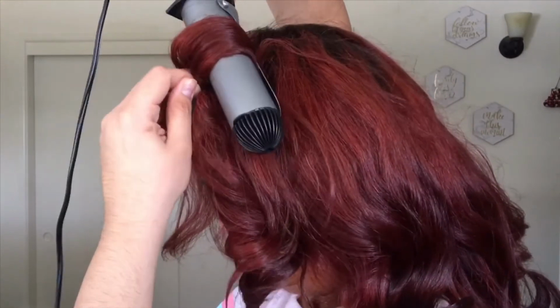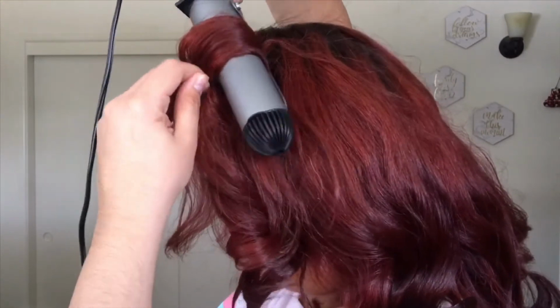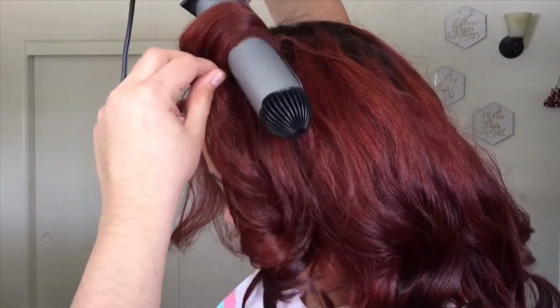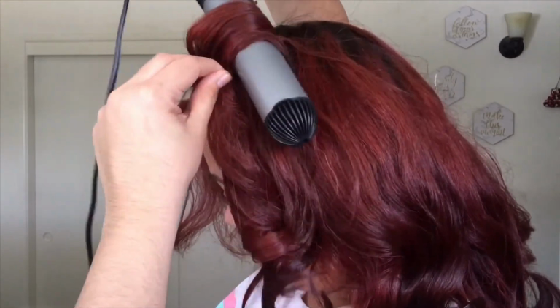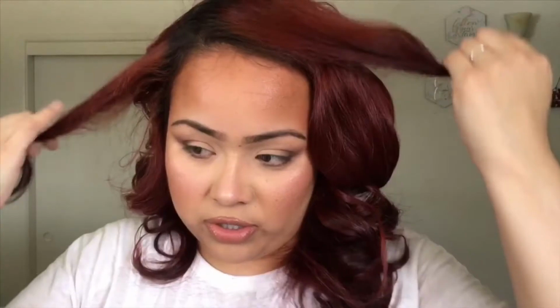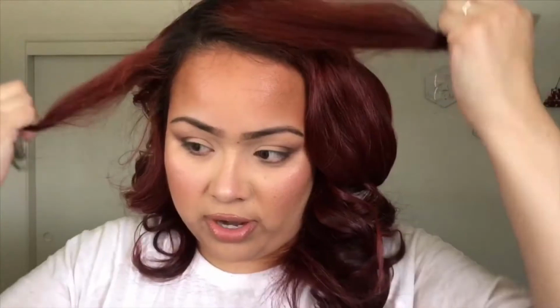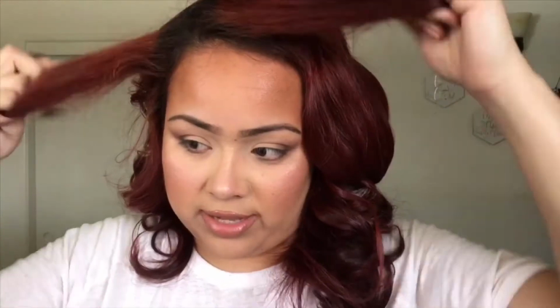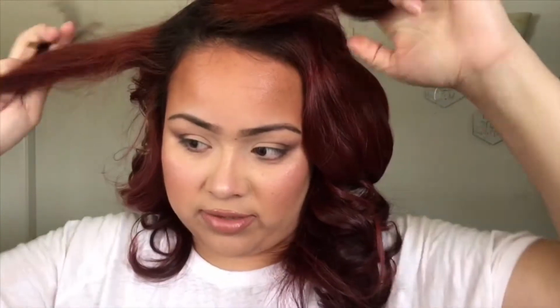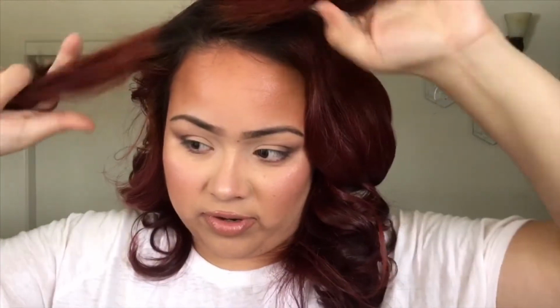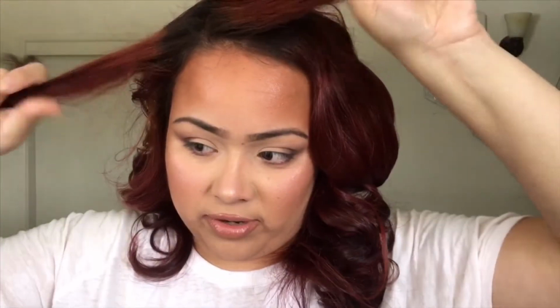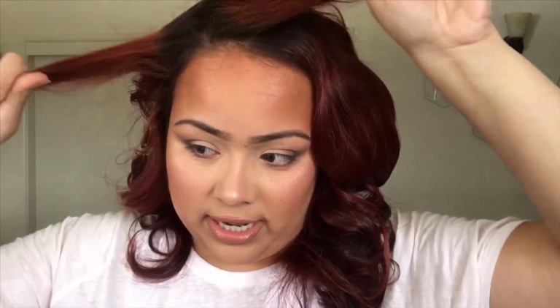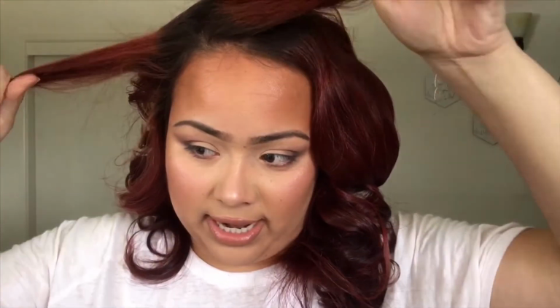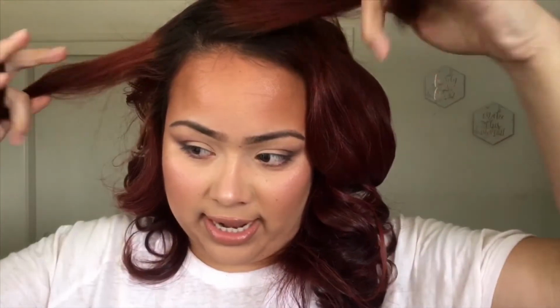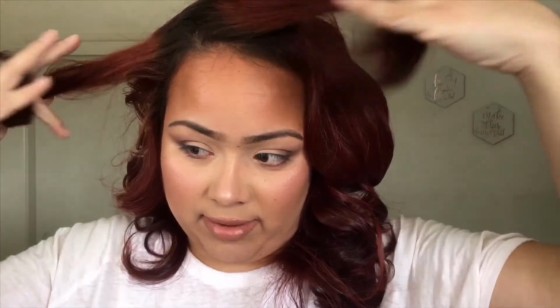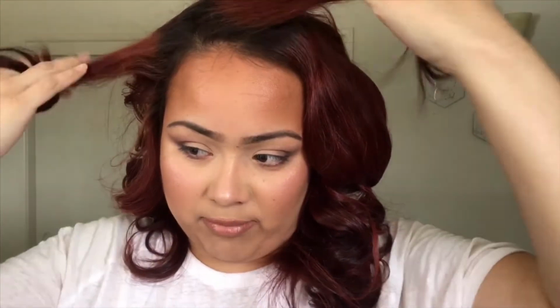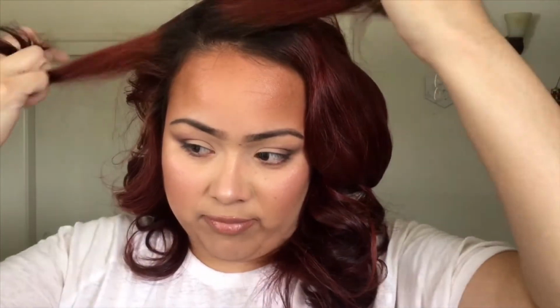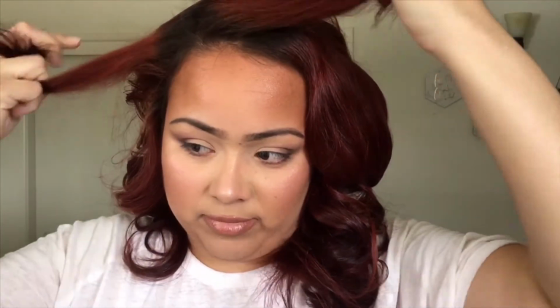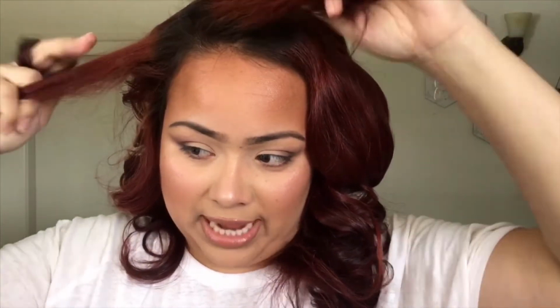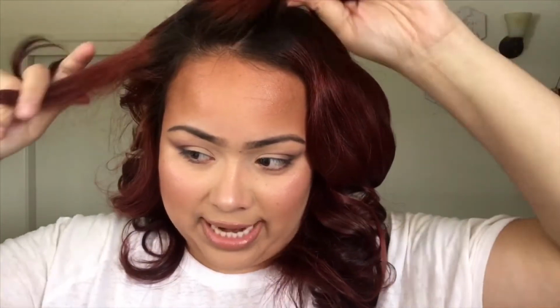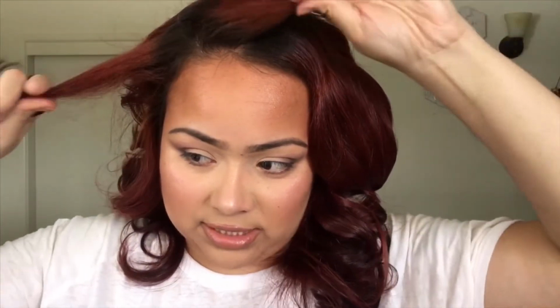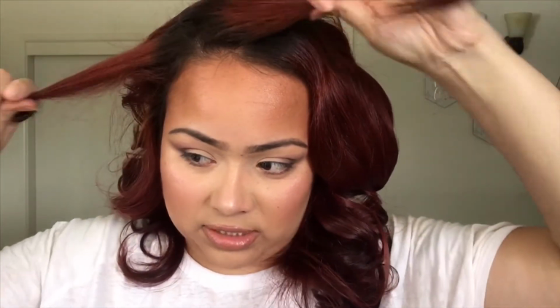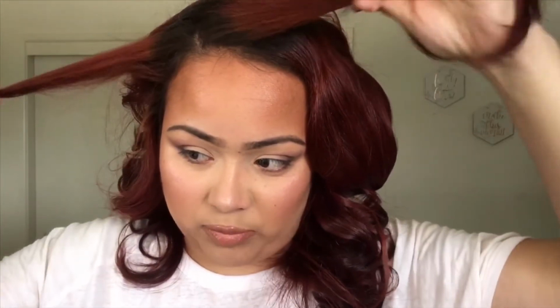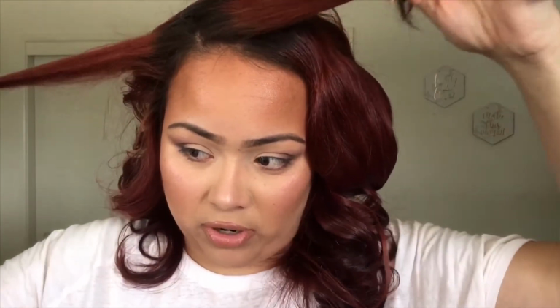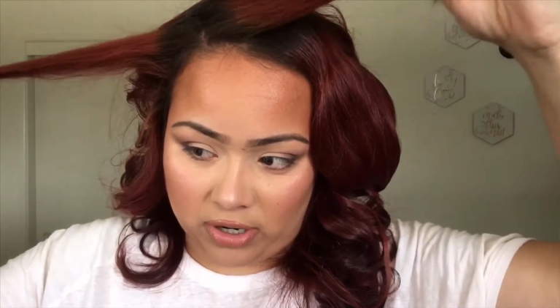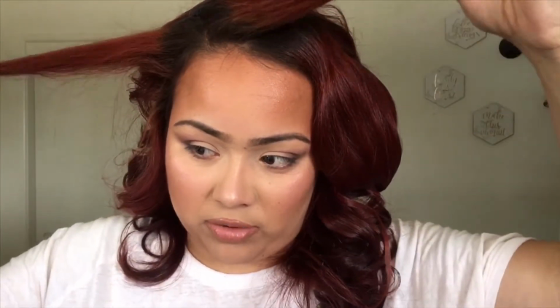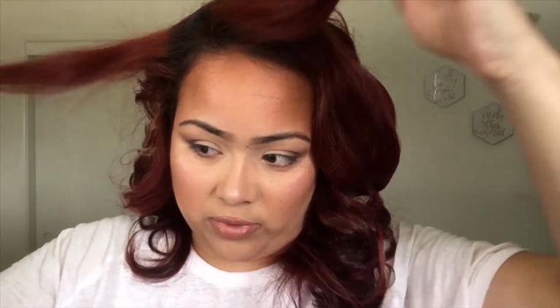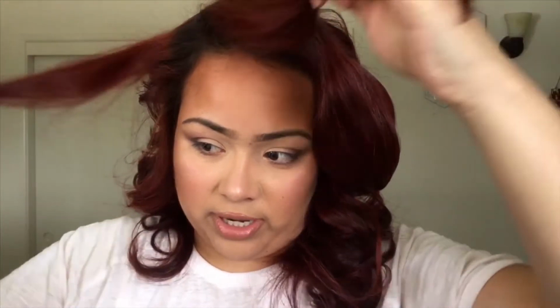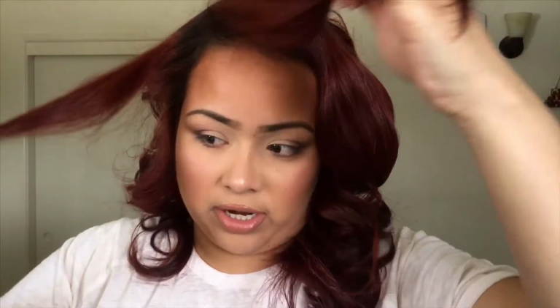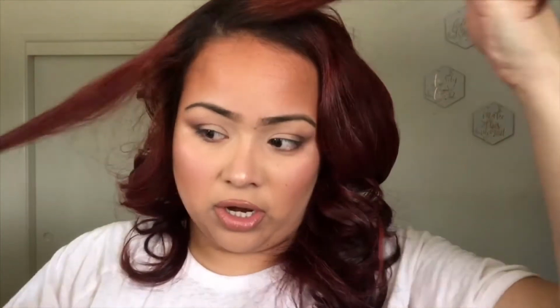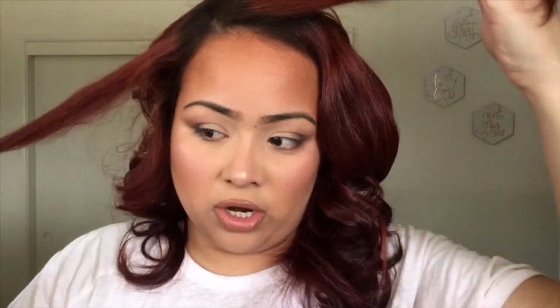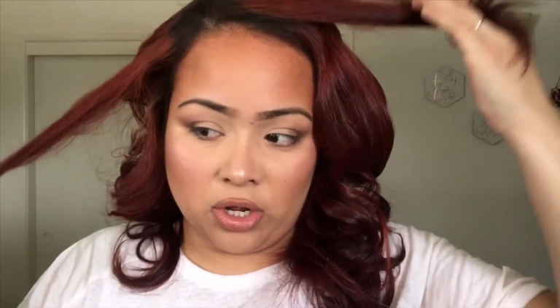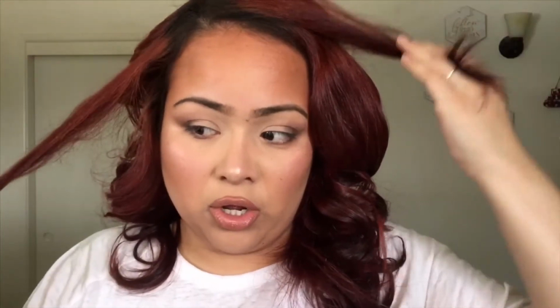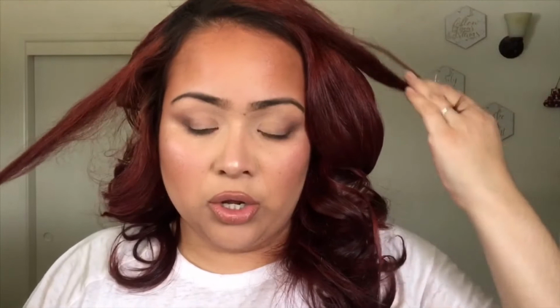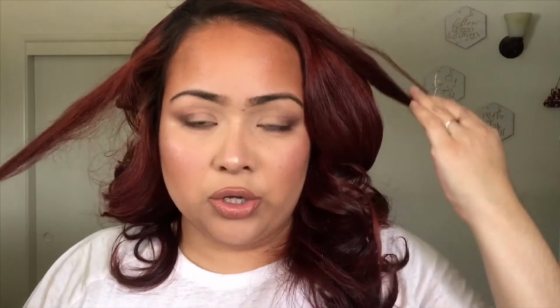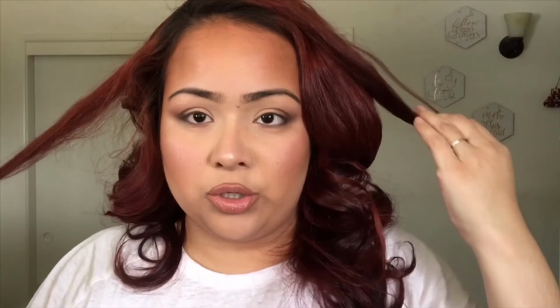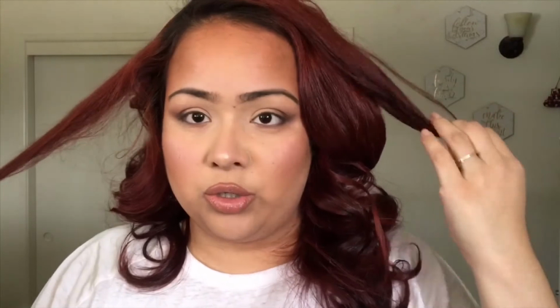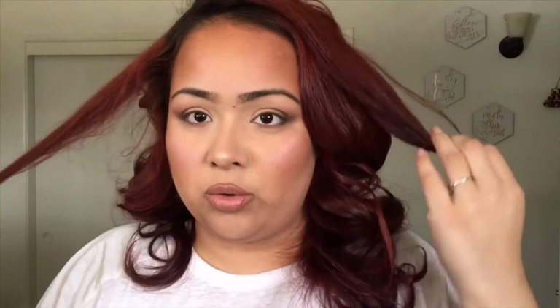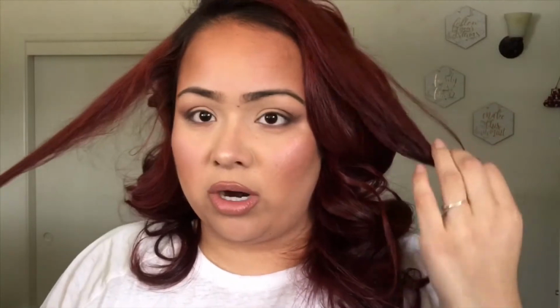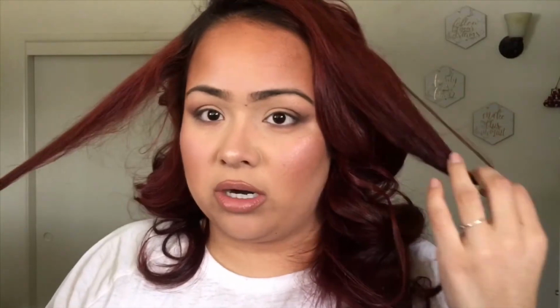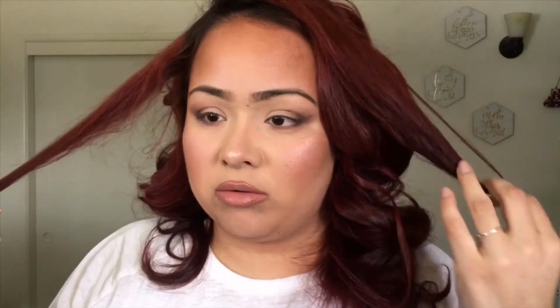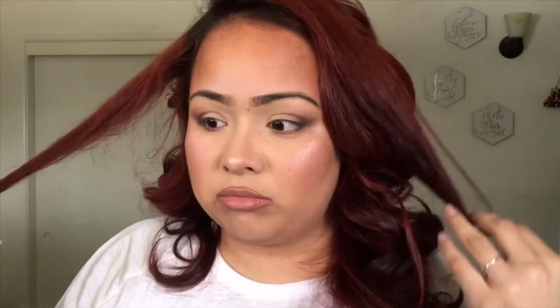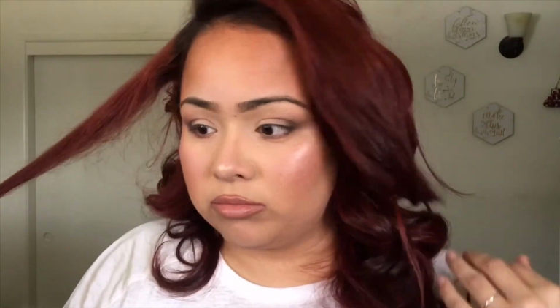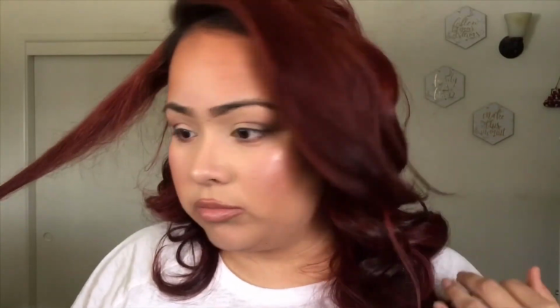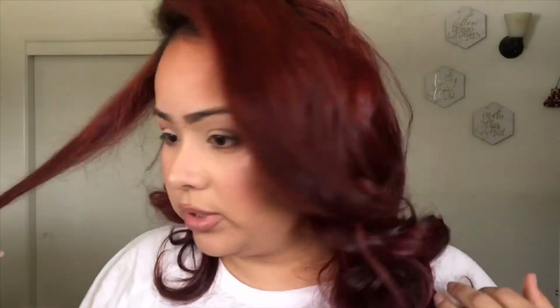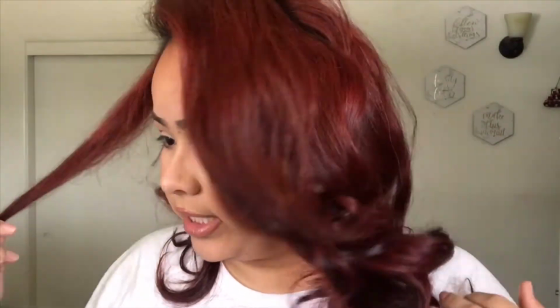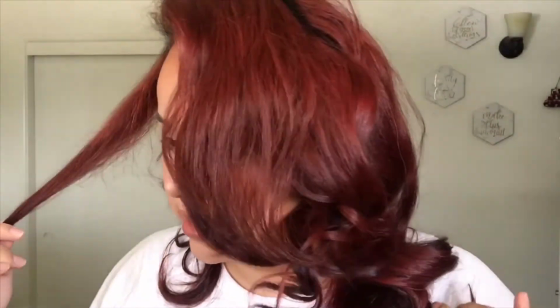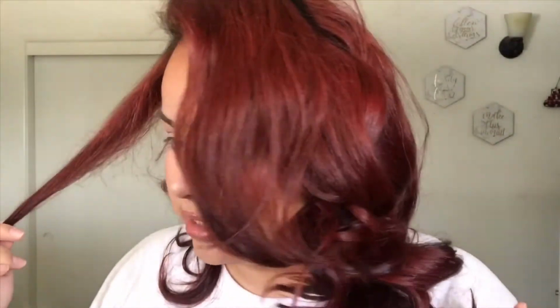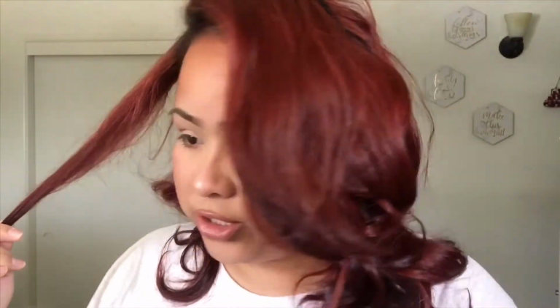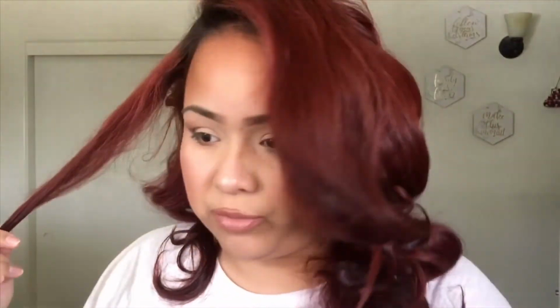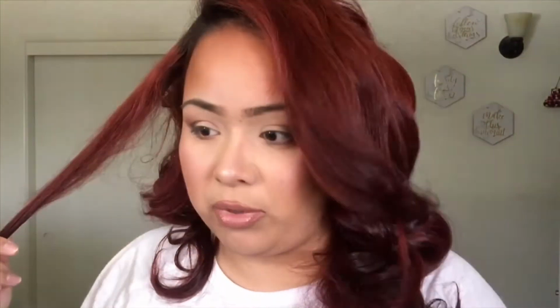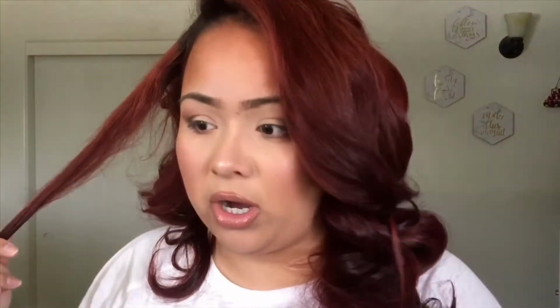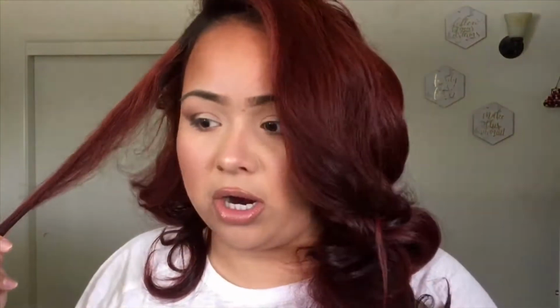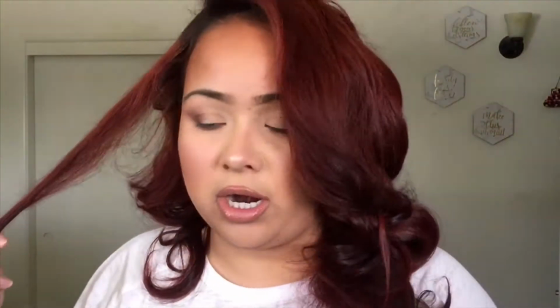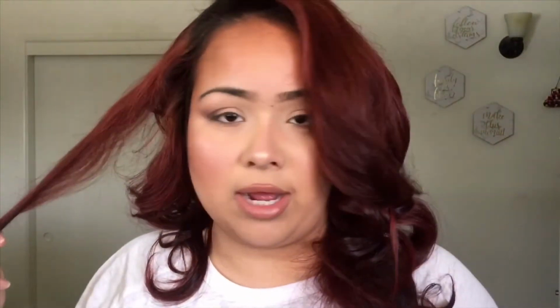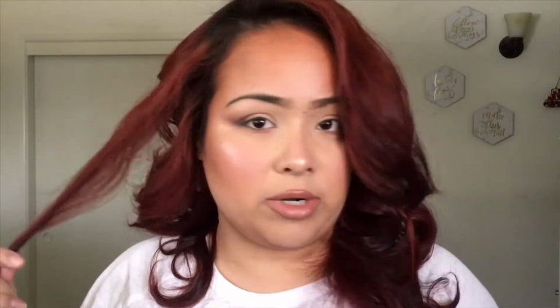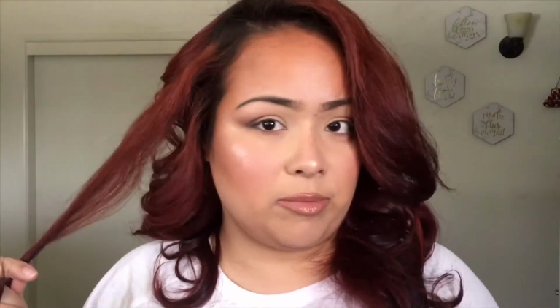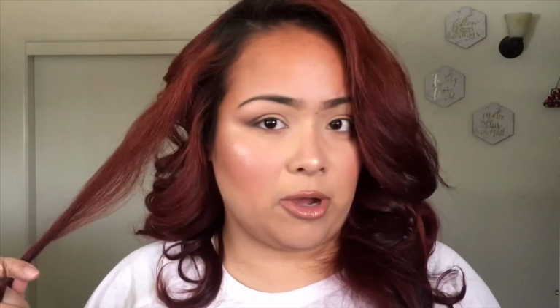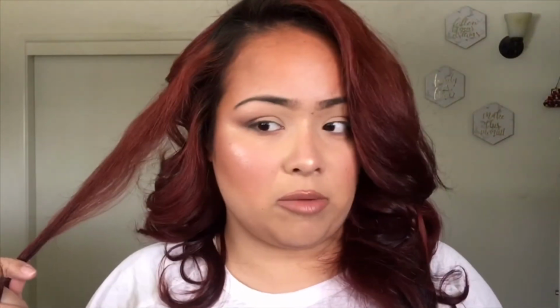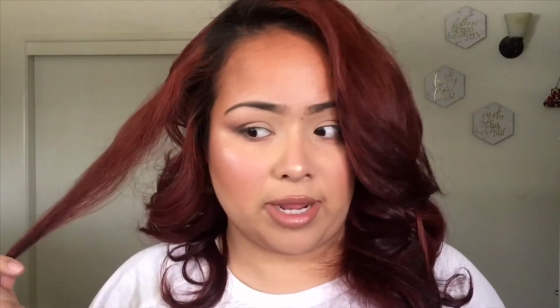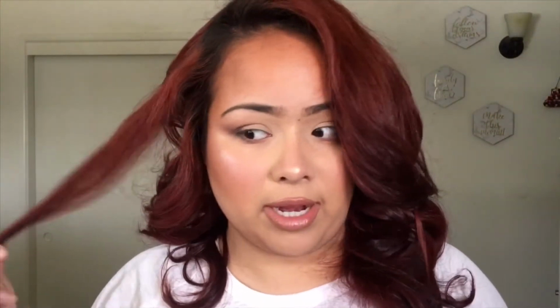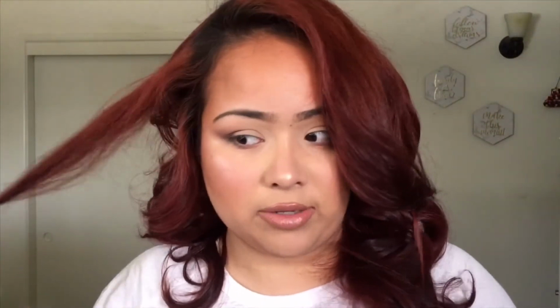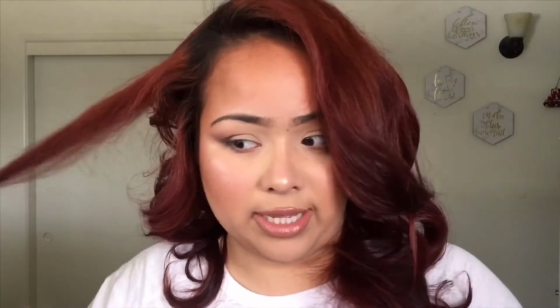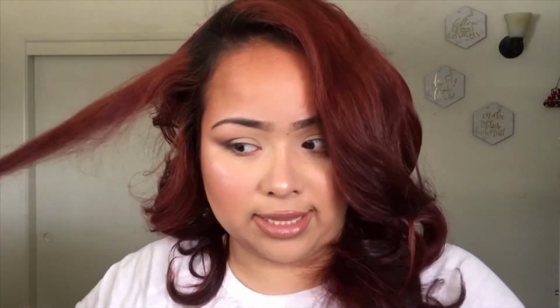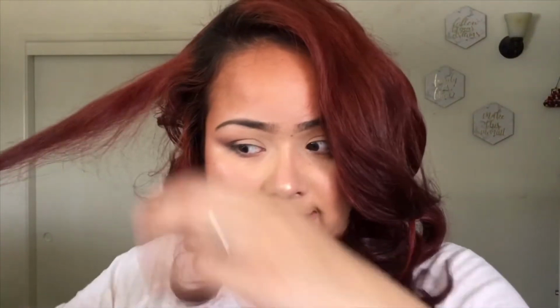At the very last part, where you are placing your part, I want to part my hair like this.